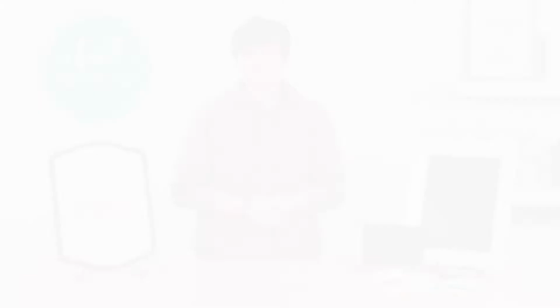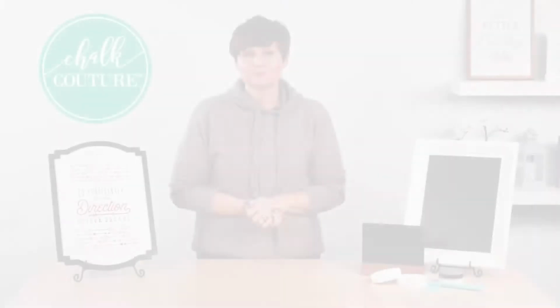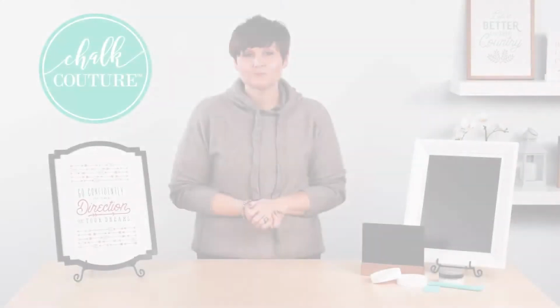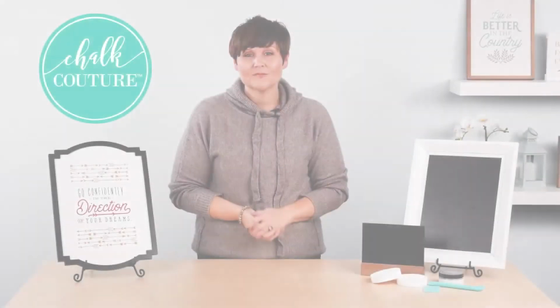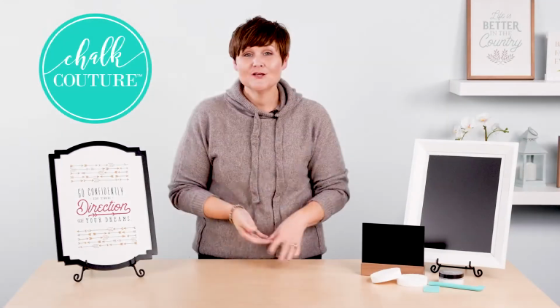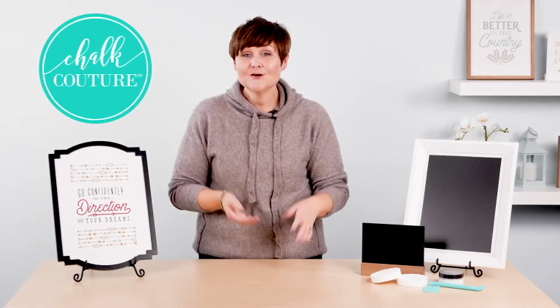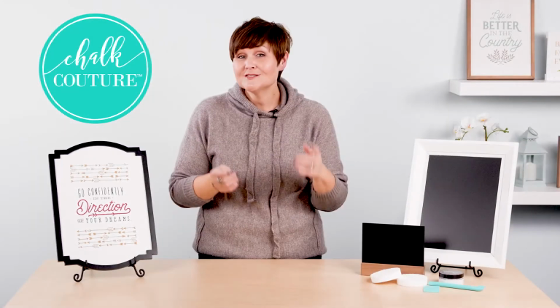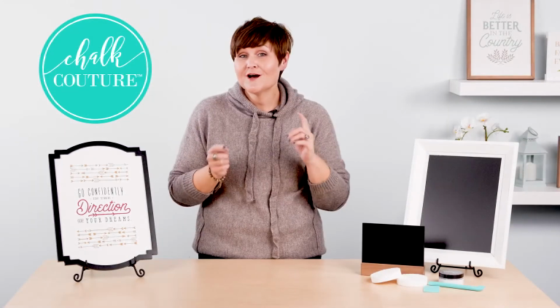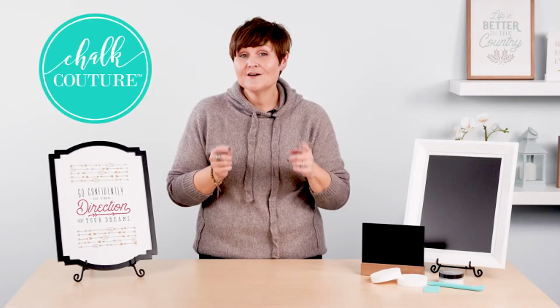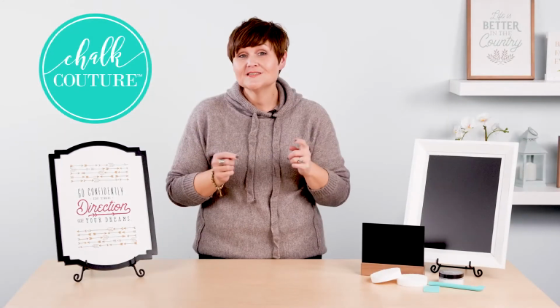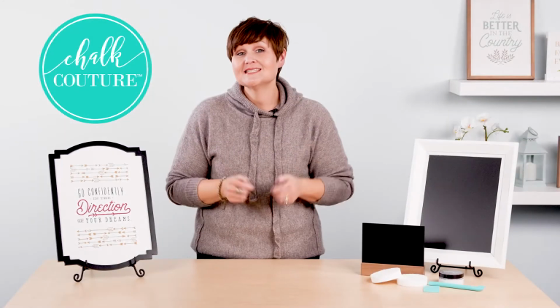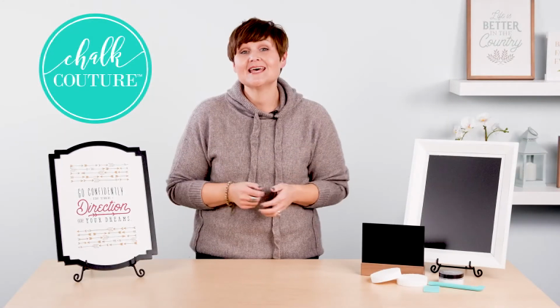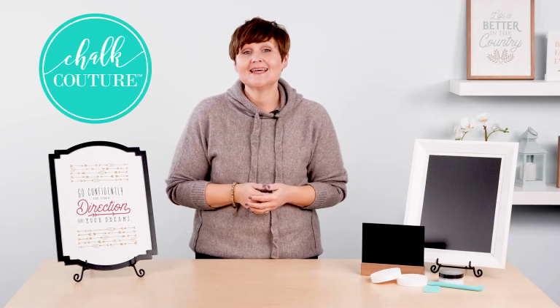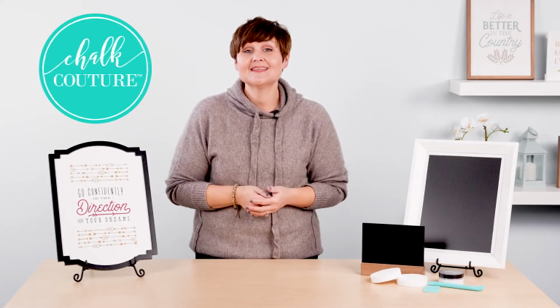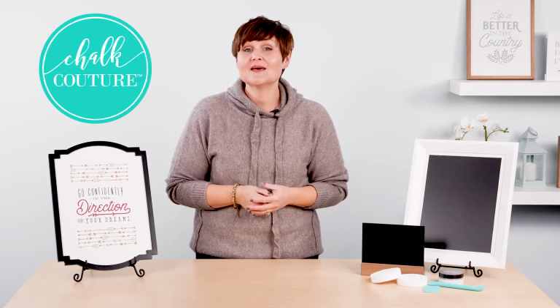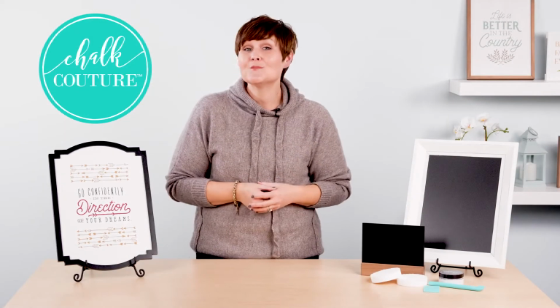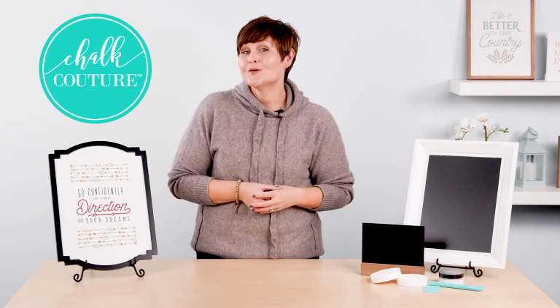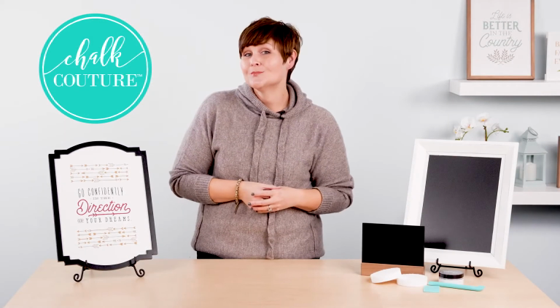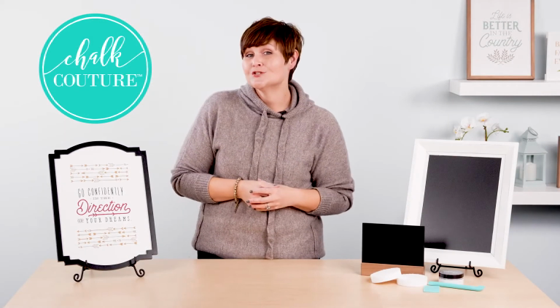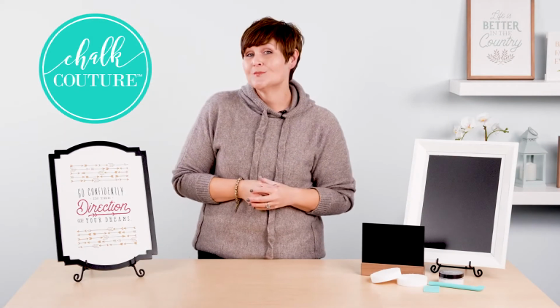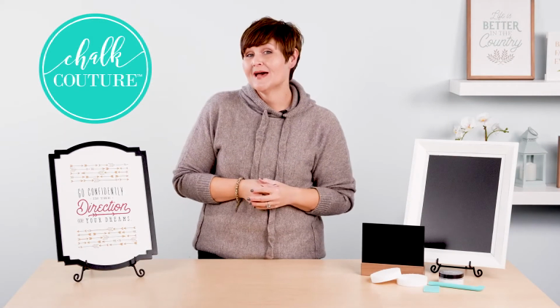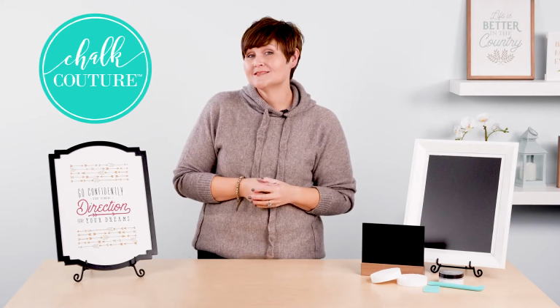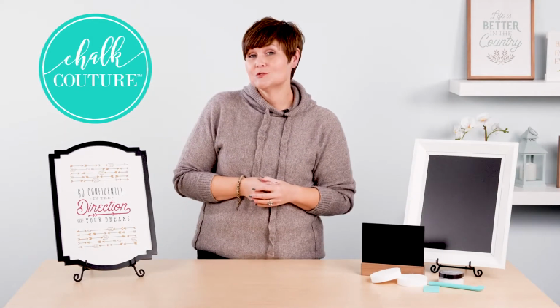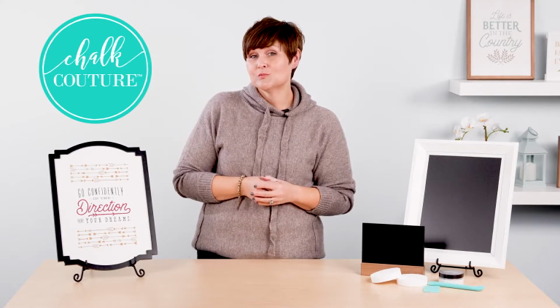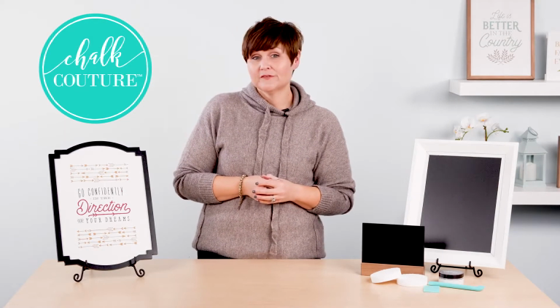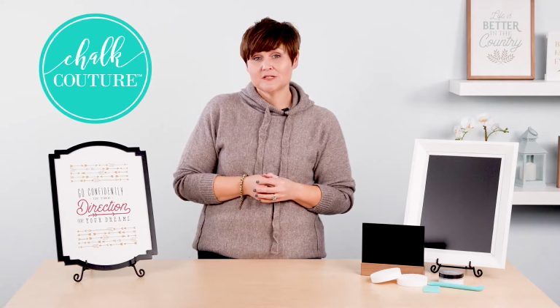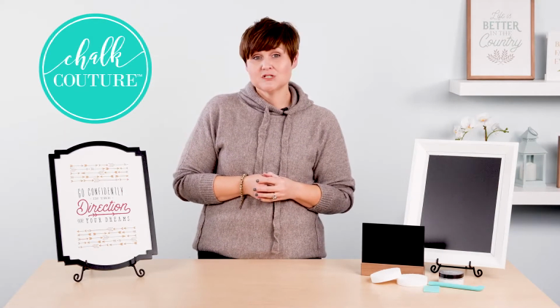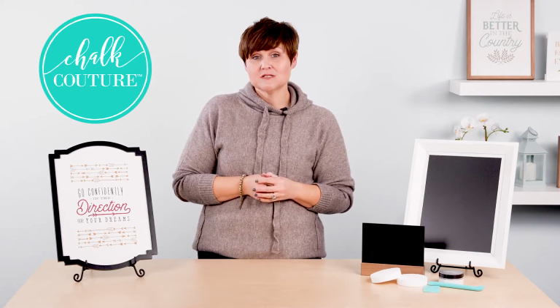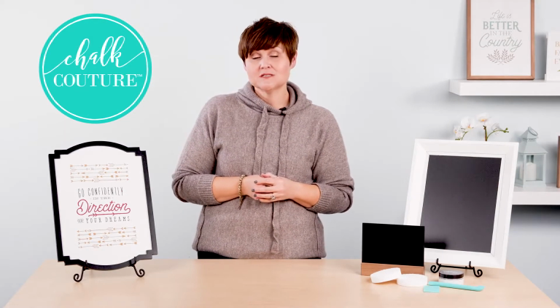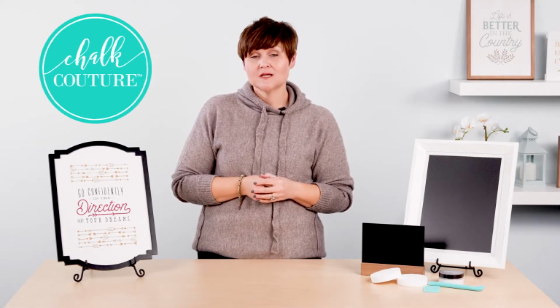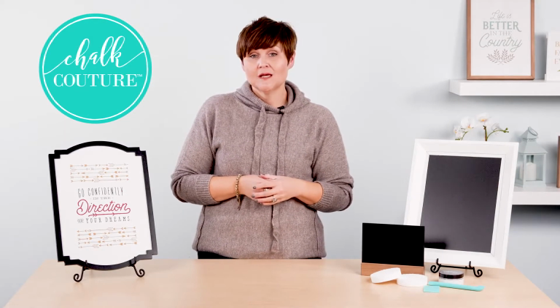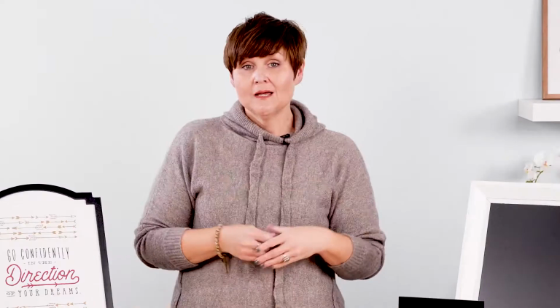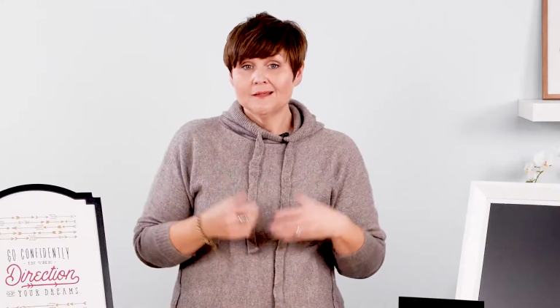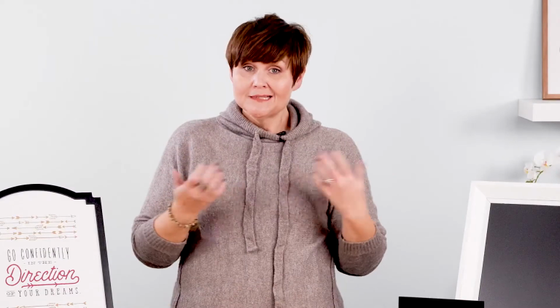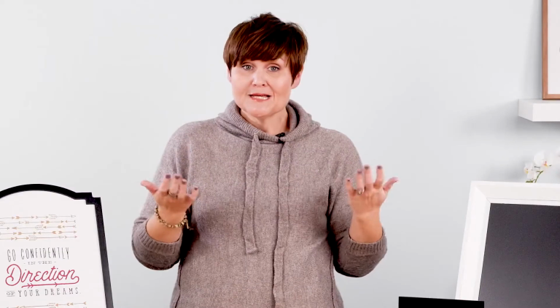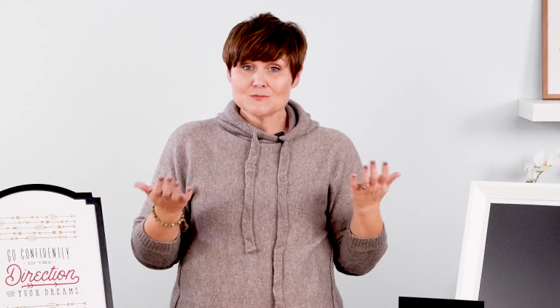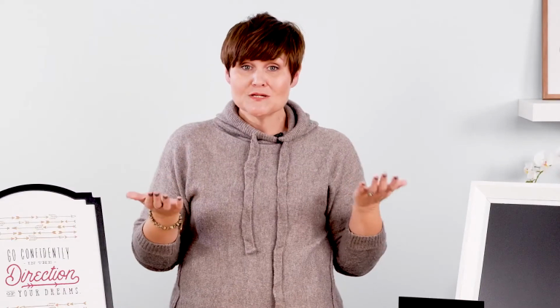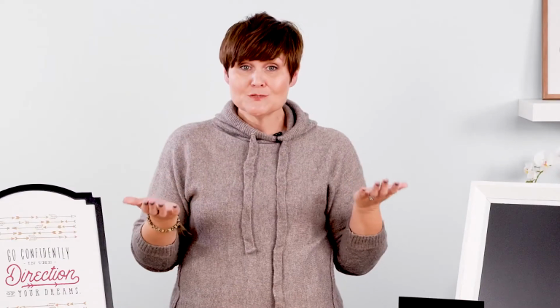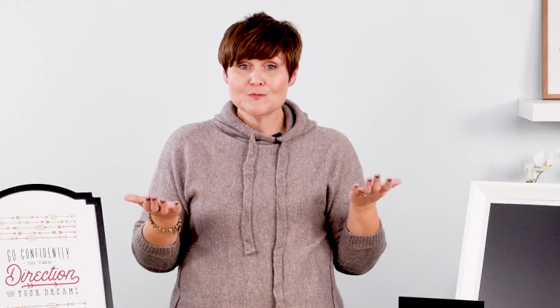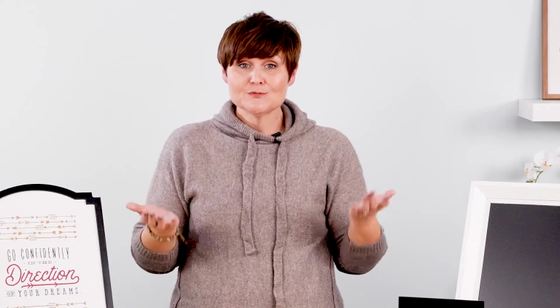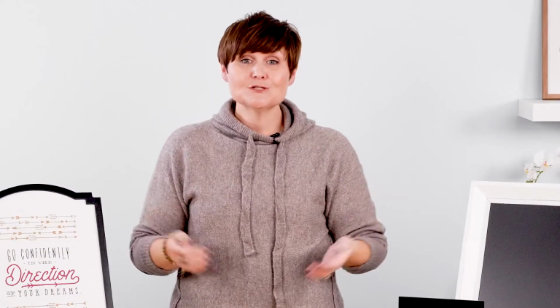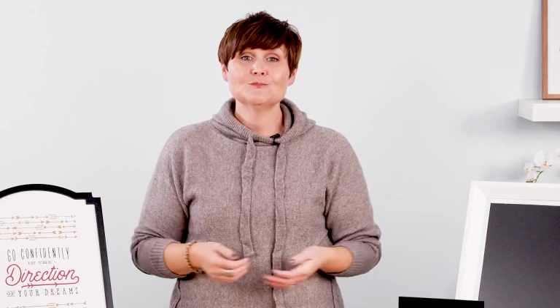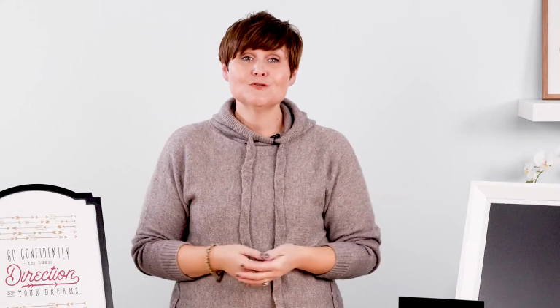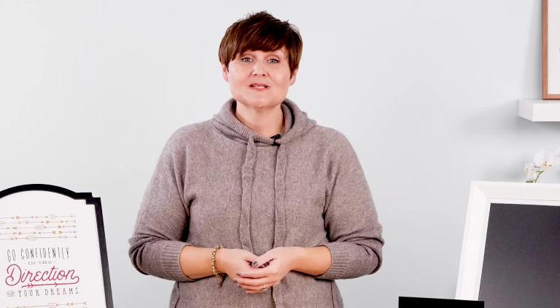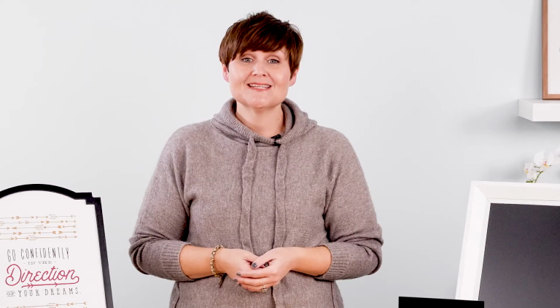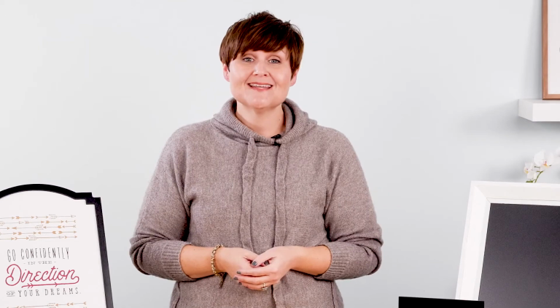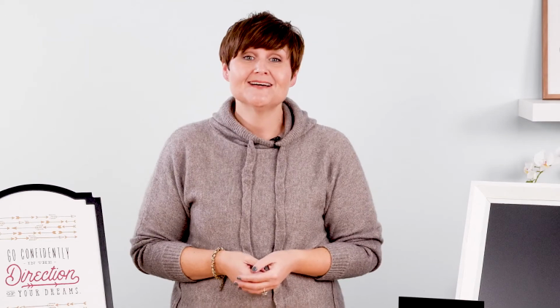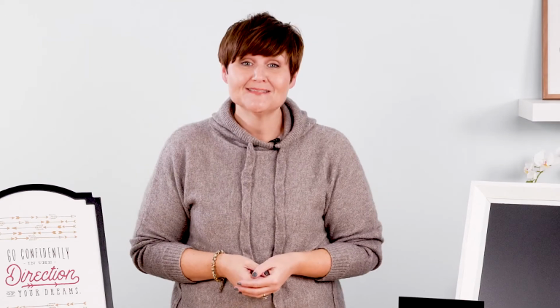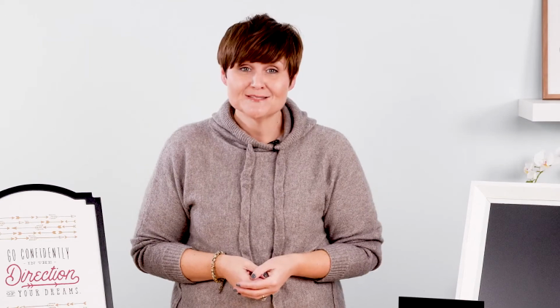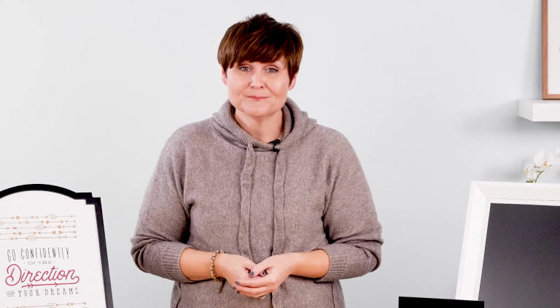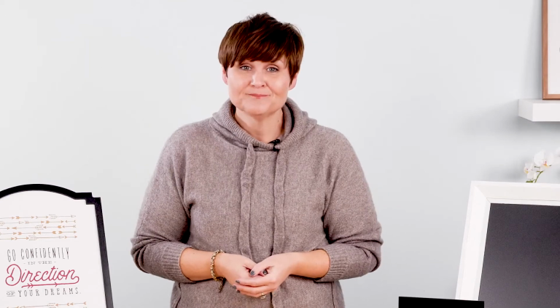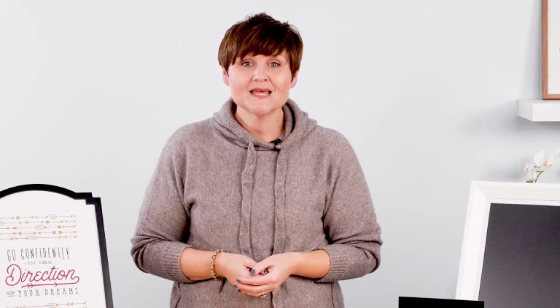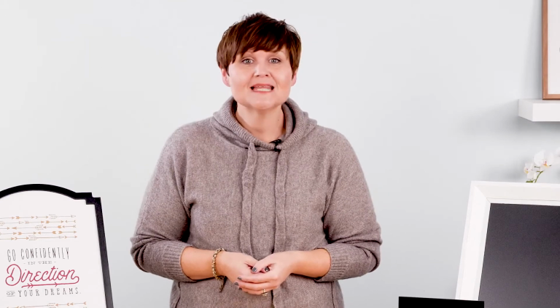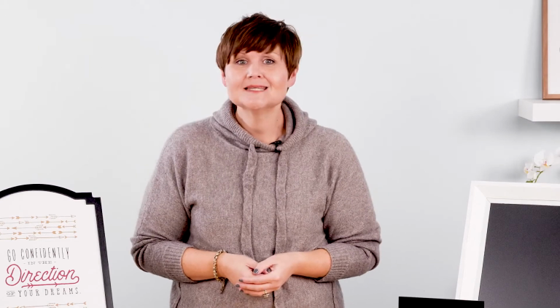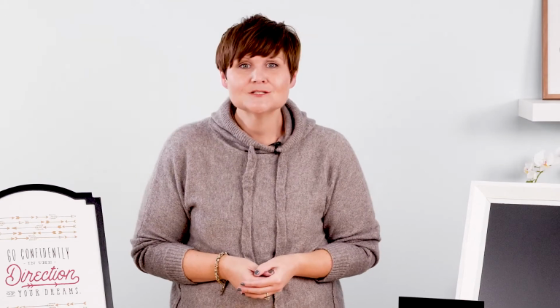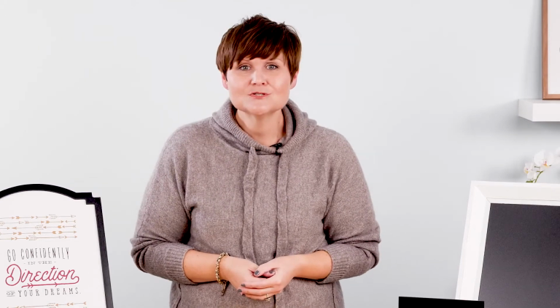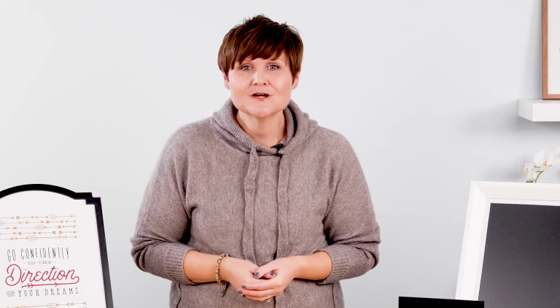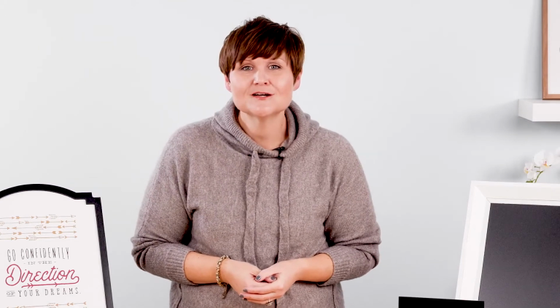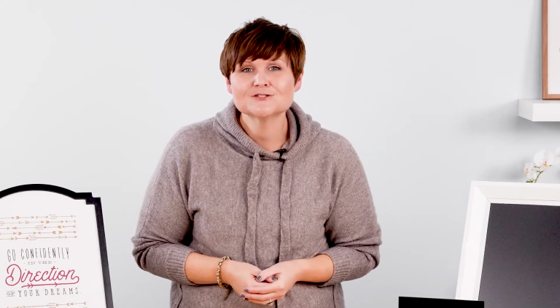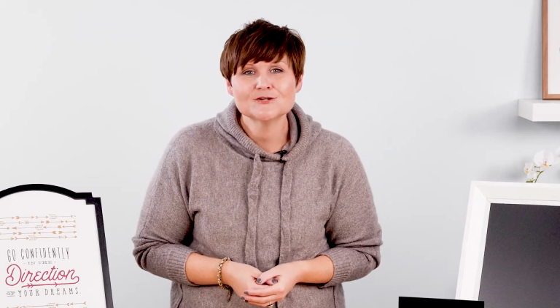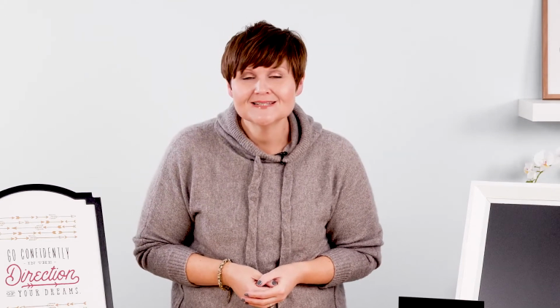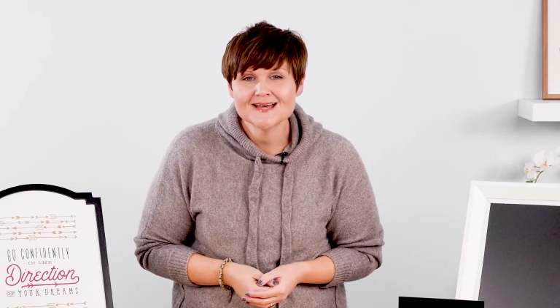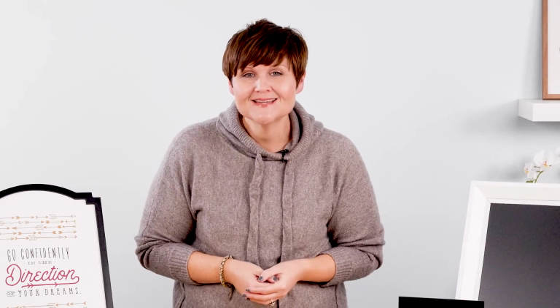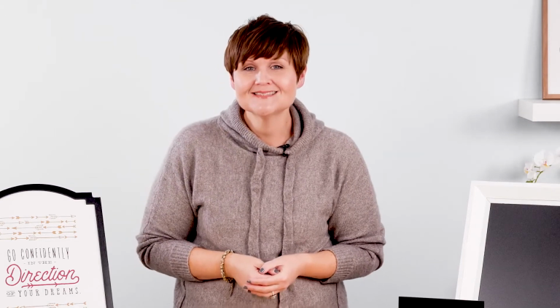You know, it's often said that membership has its privileges, and that's because membership usually does — at least with Chalk Couture it does.